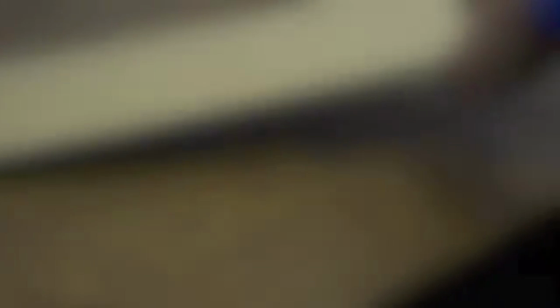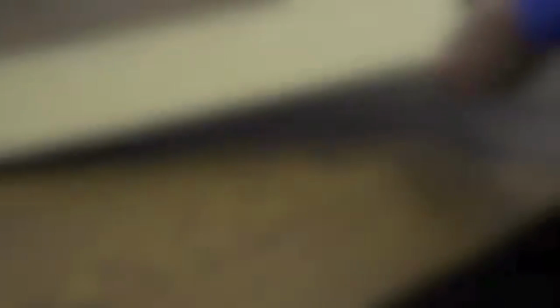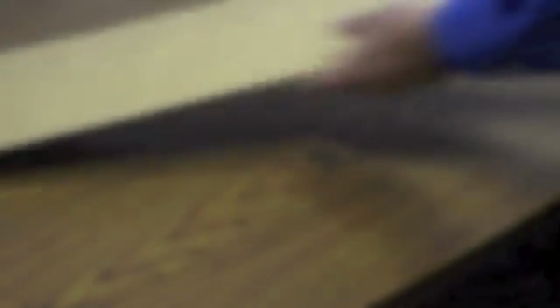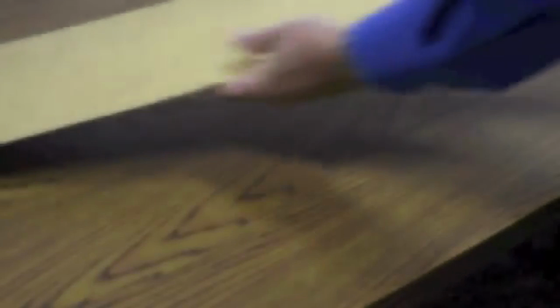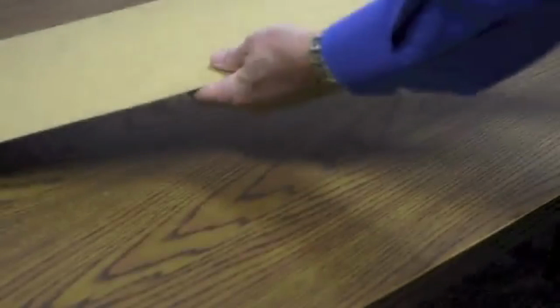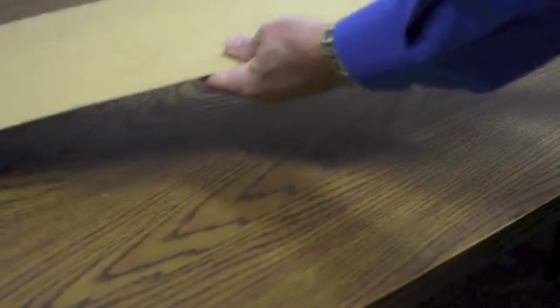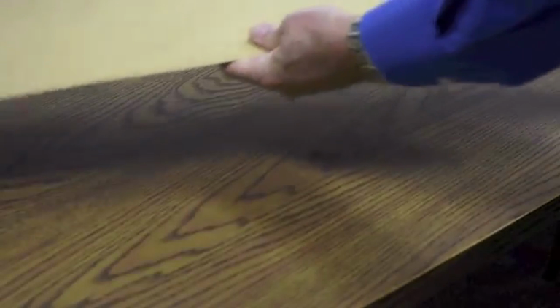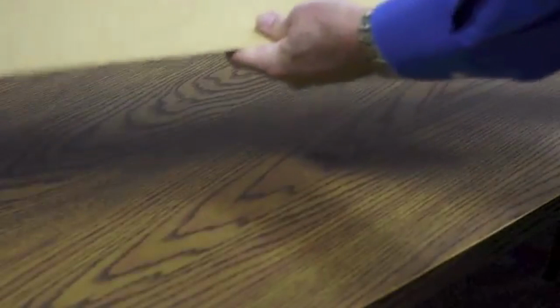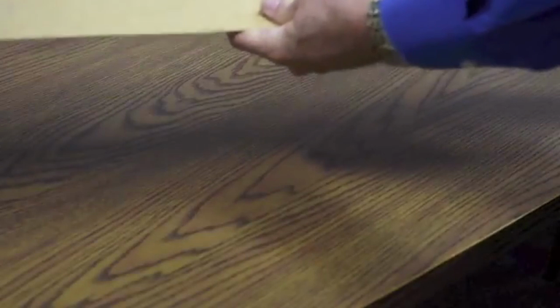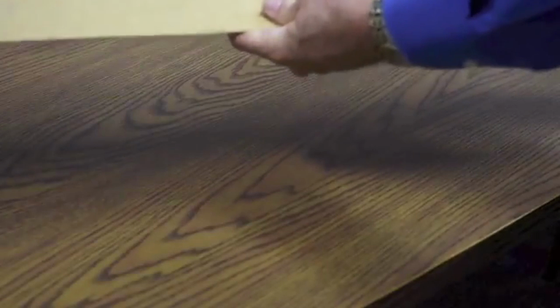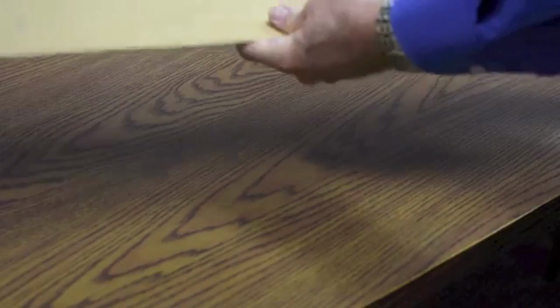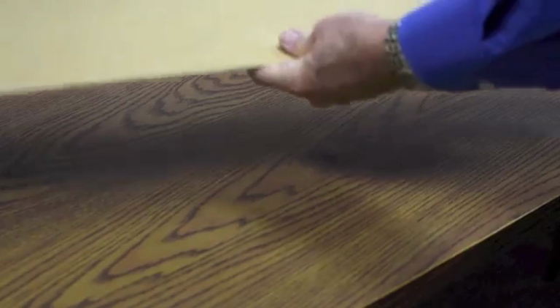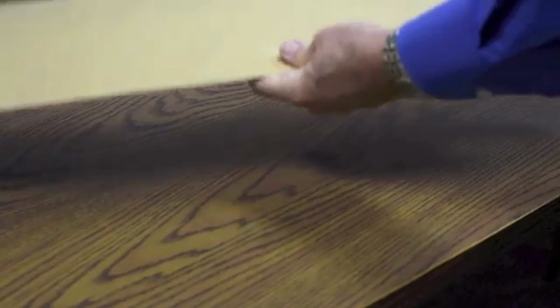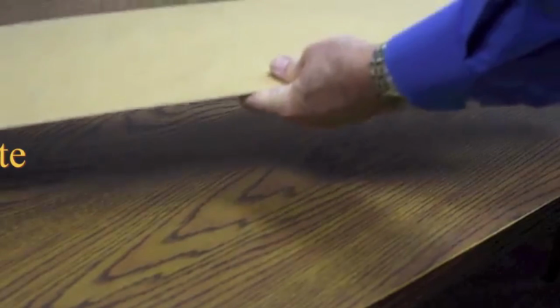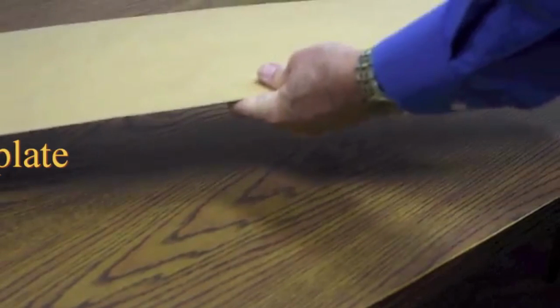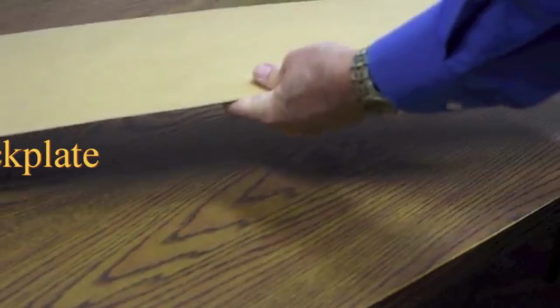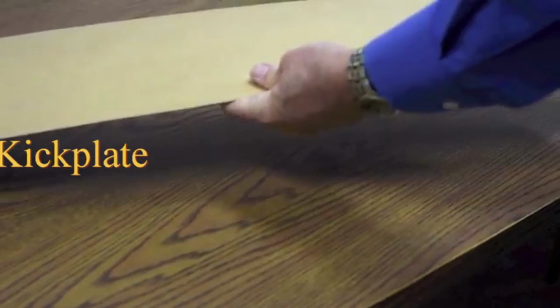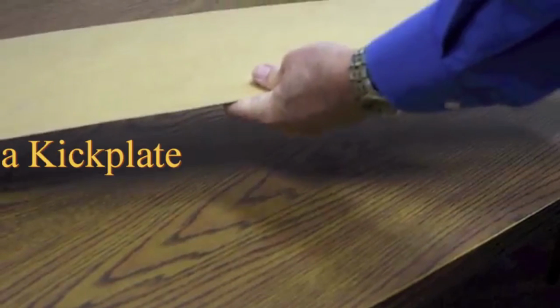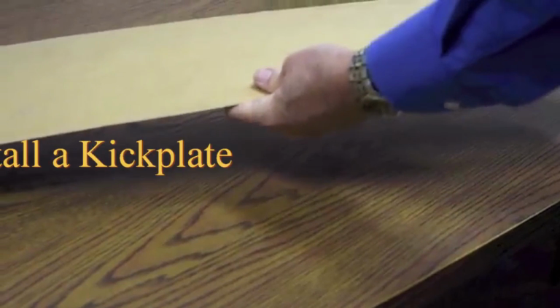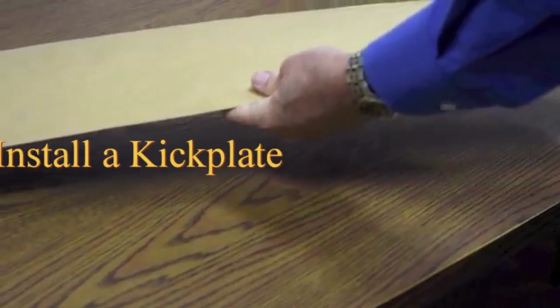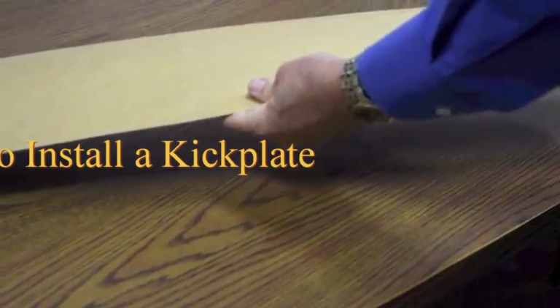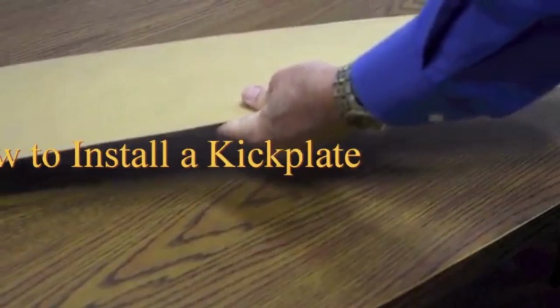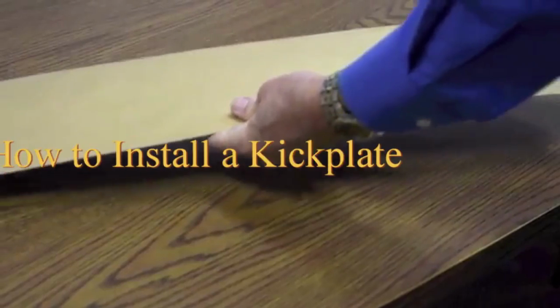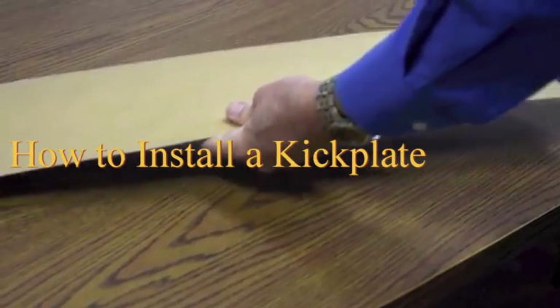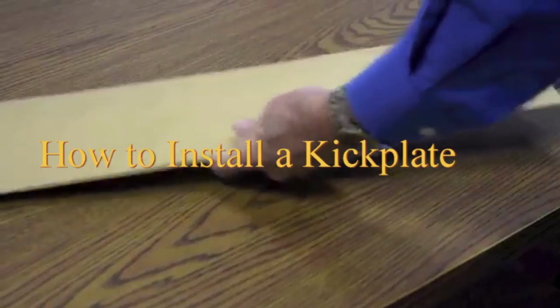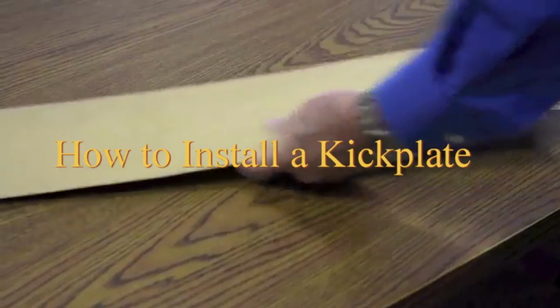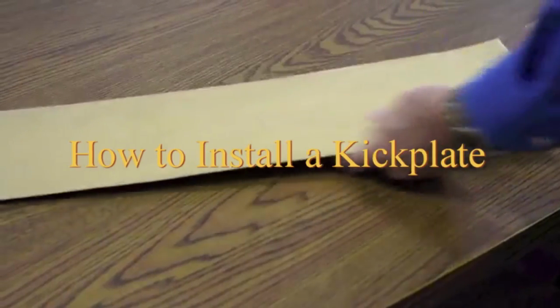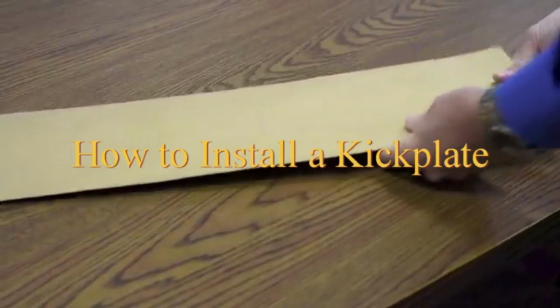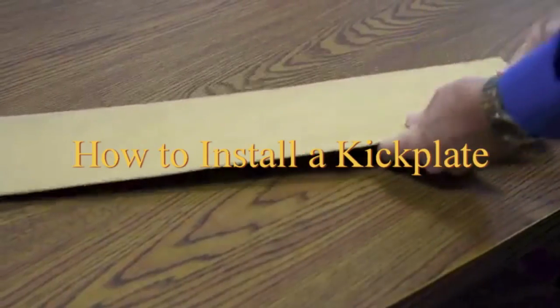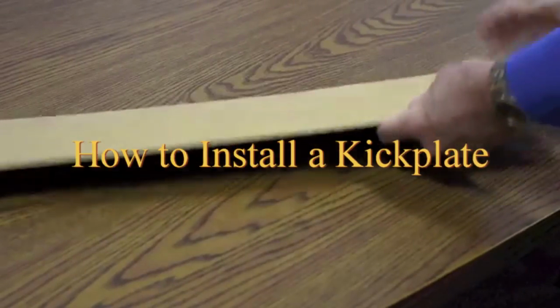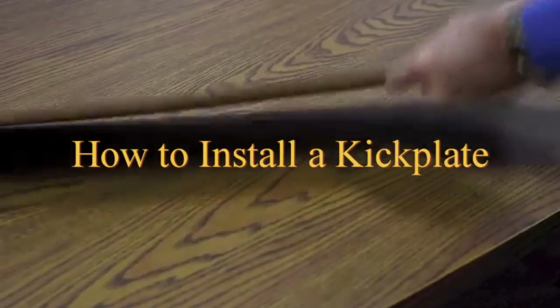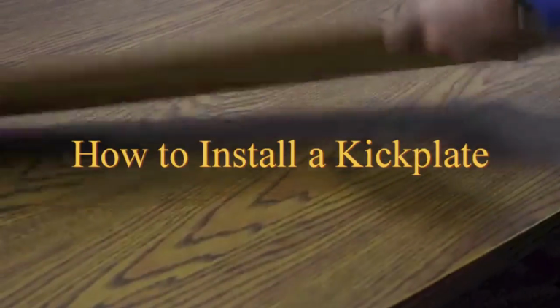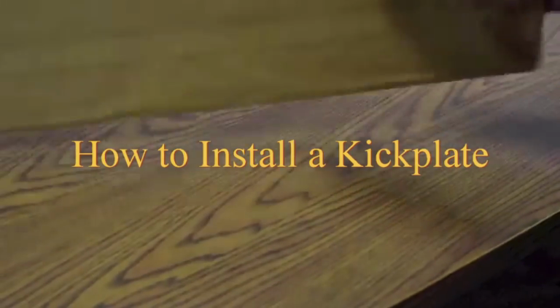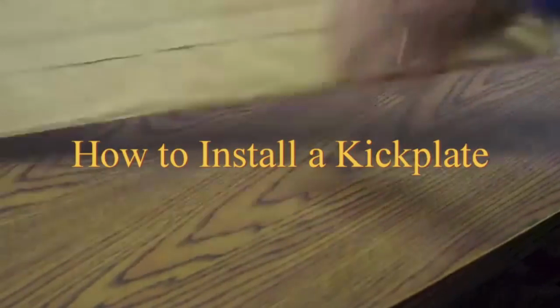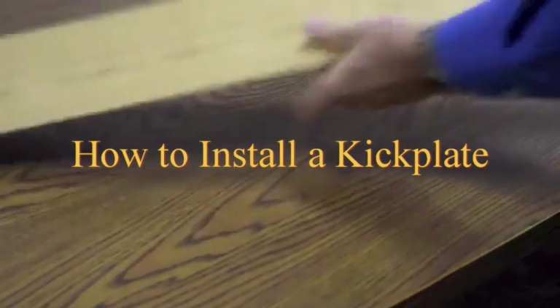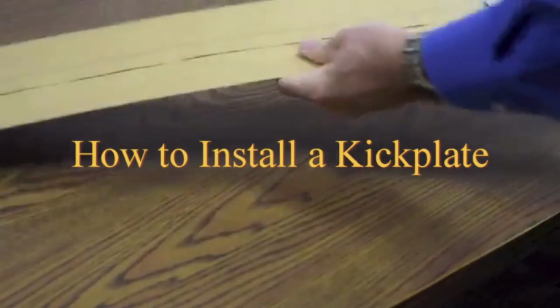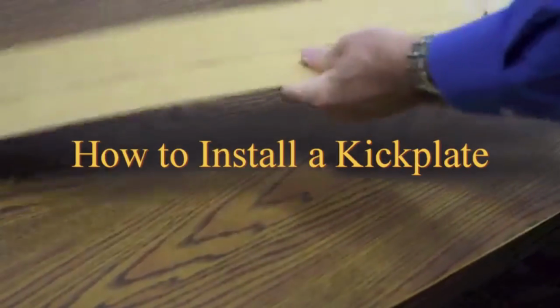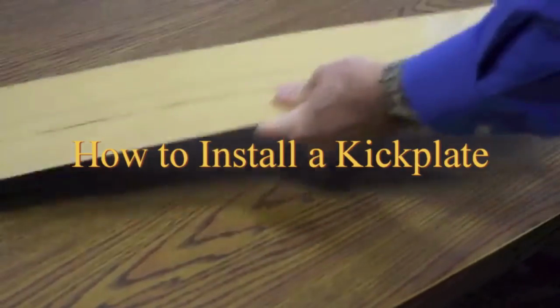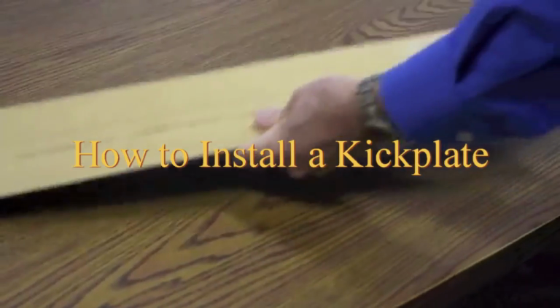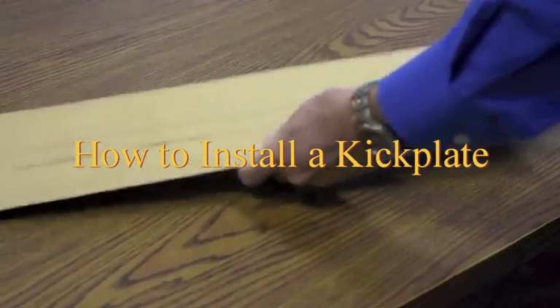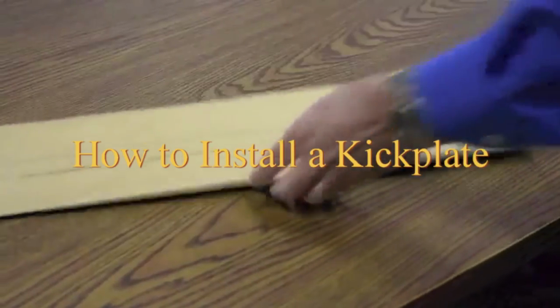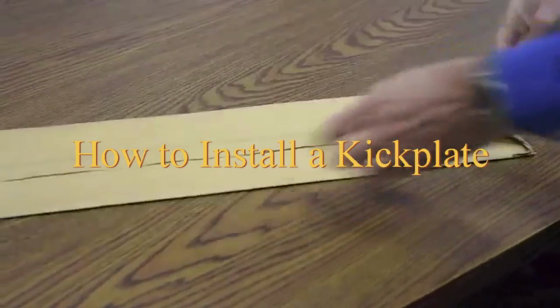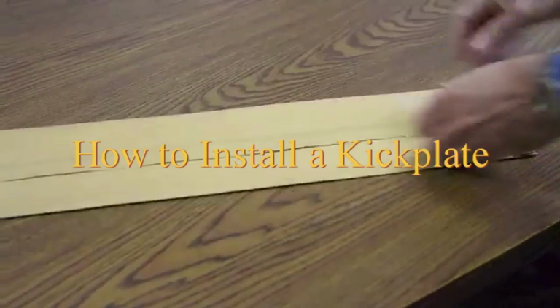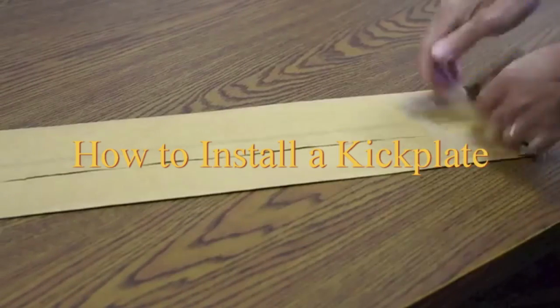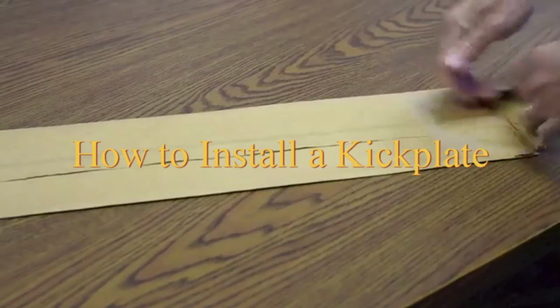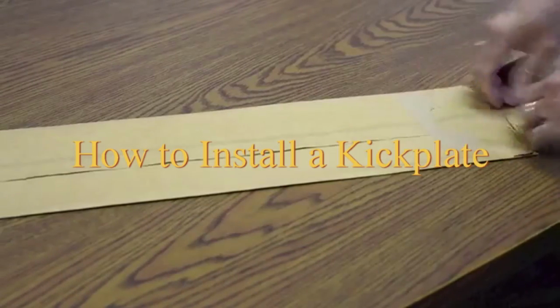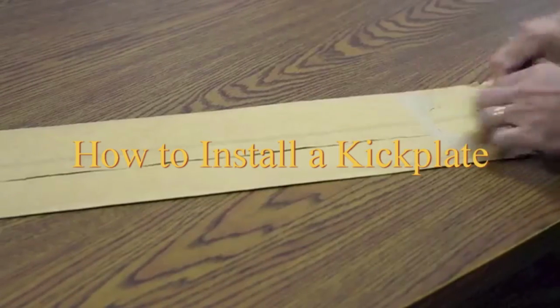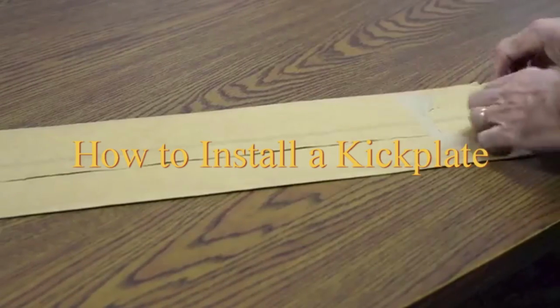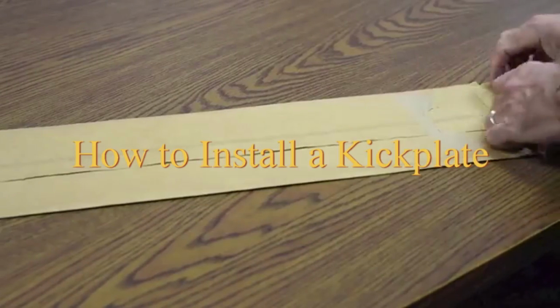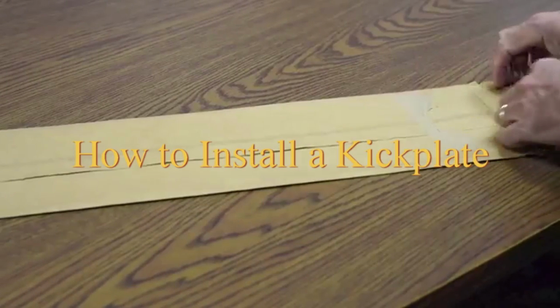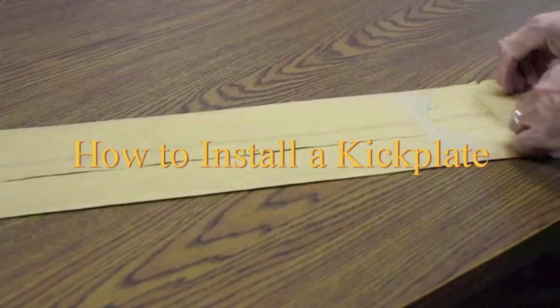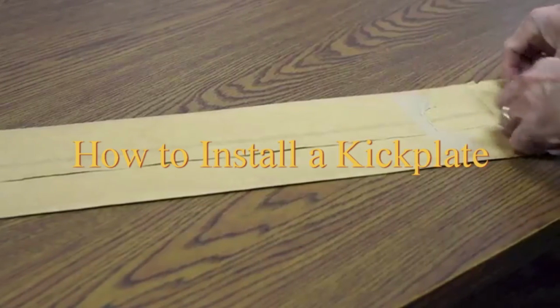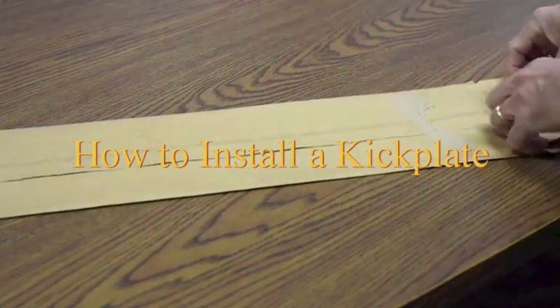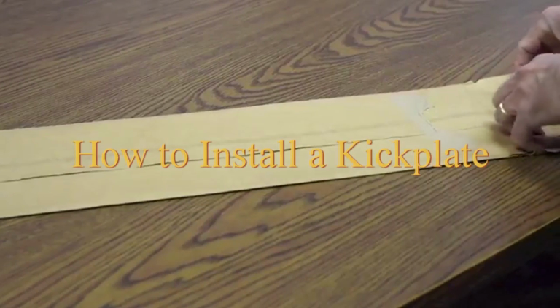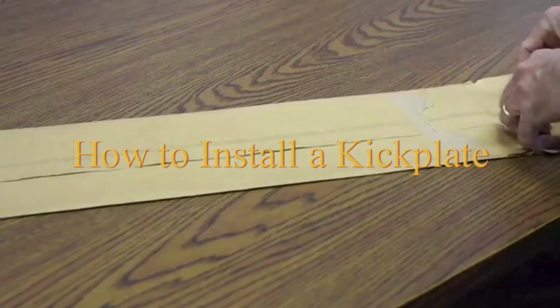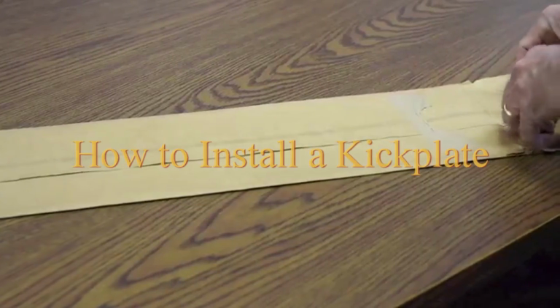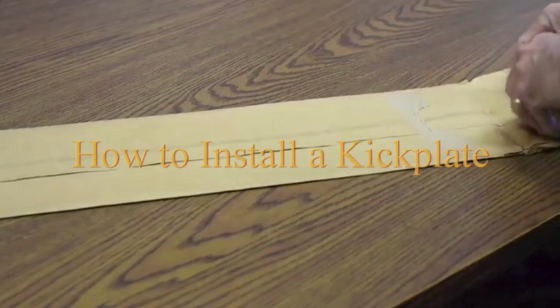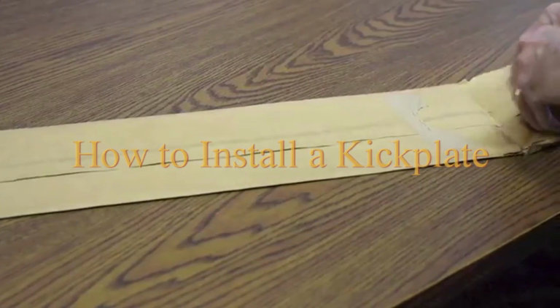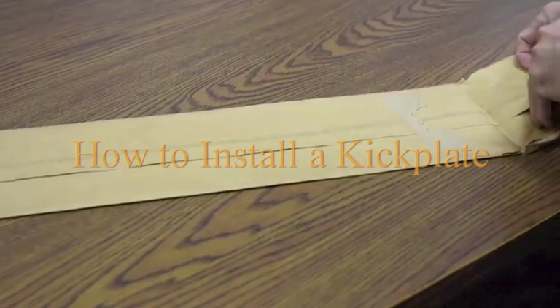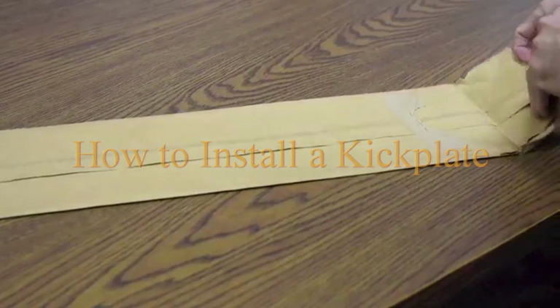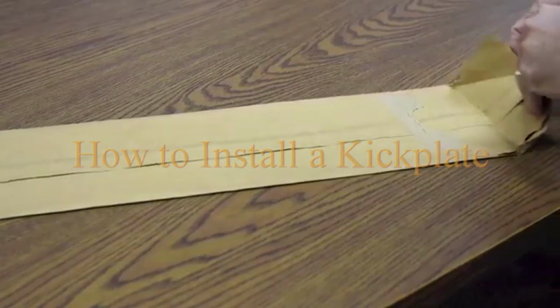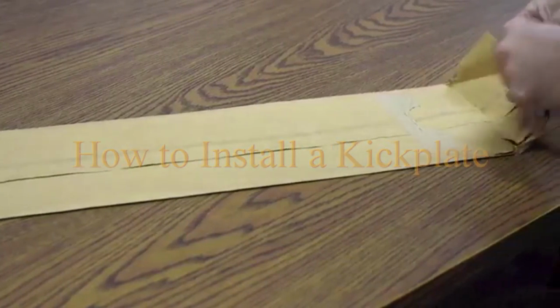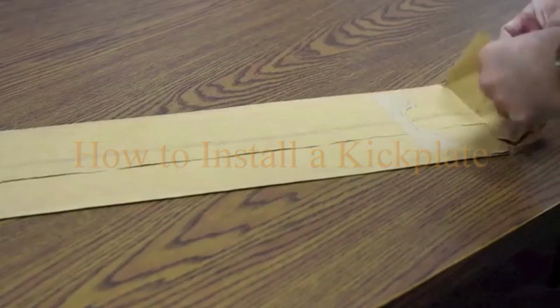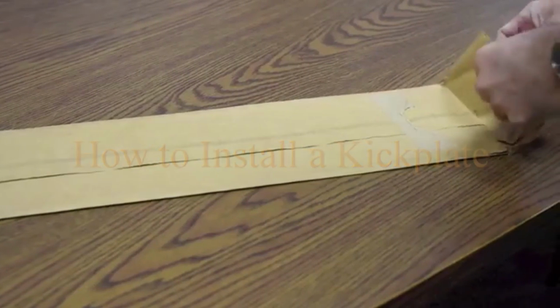I got my new Brass Accents kick plate. I can't wait to see it. Let's take it out and see what we have.